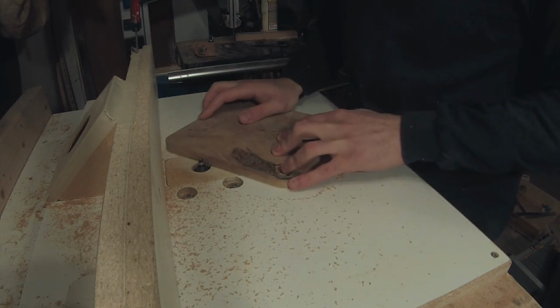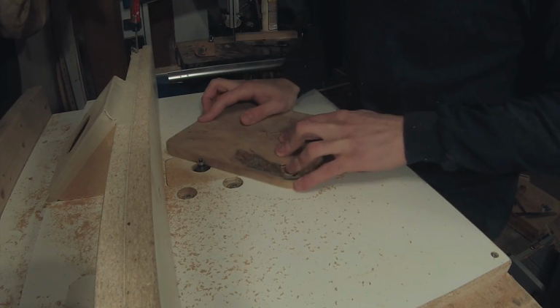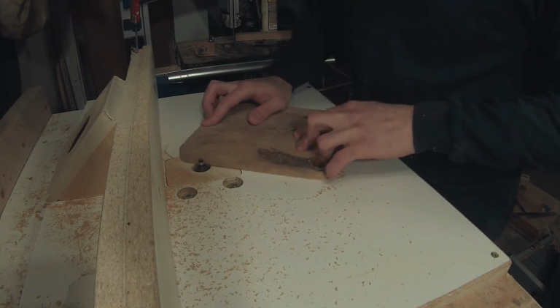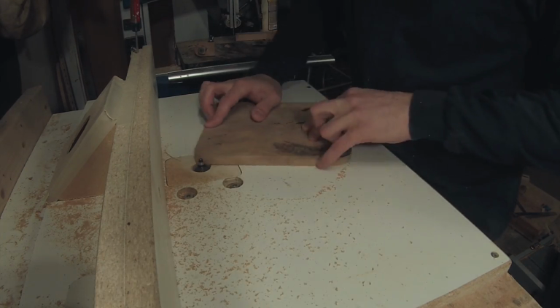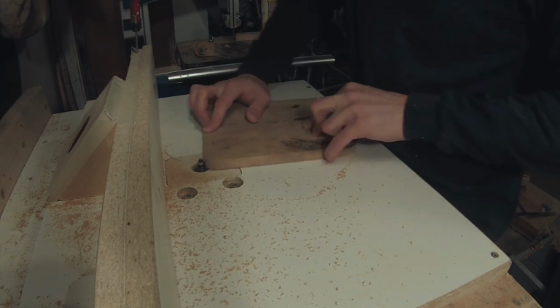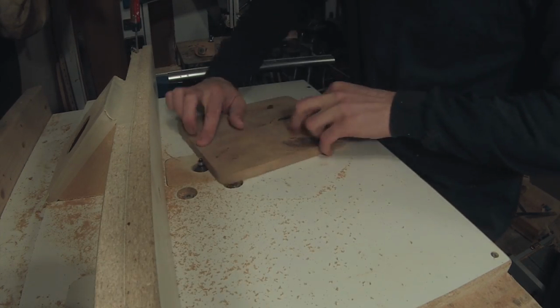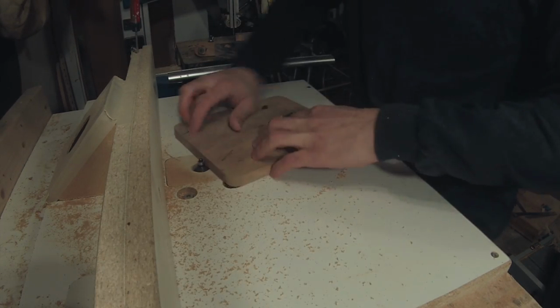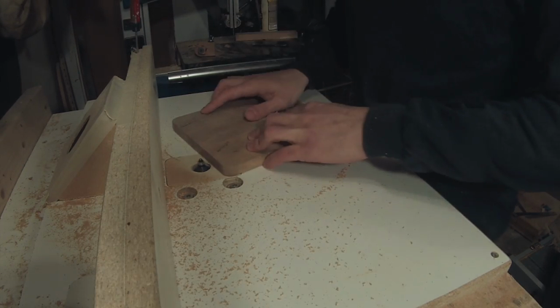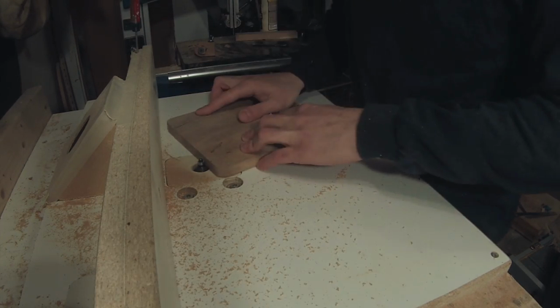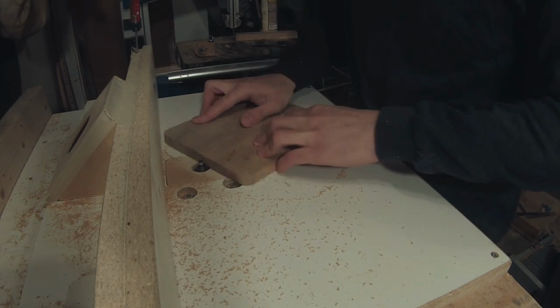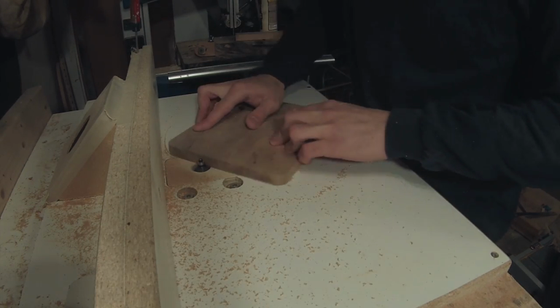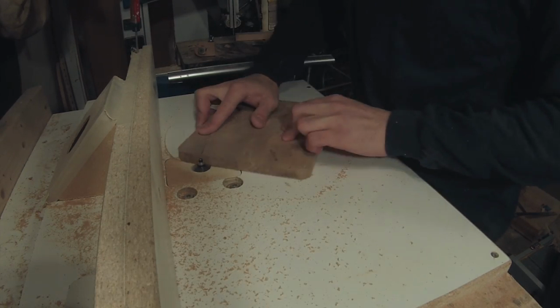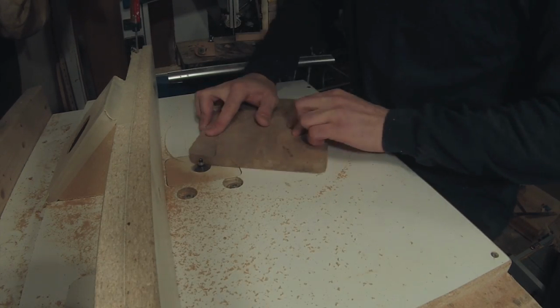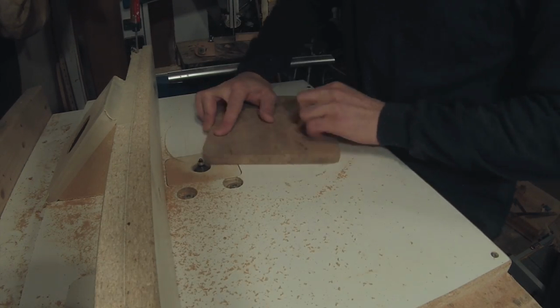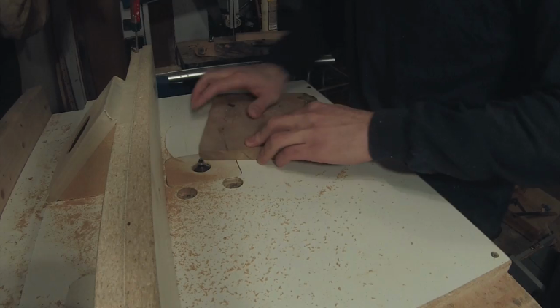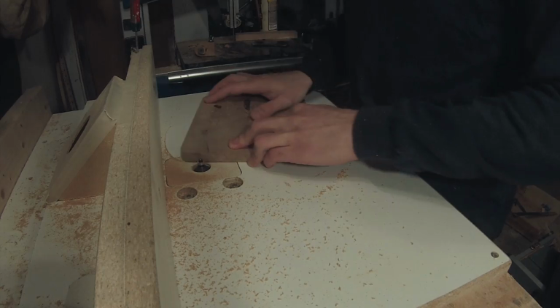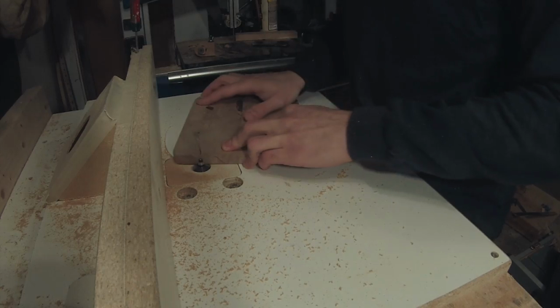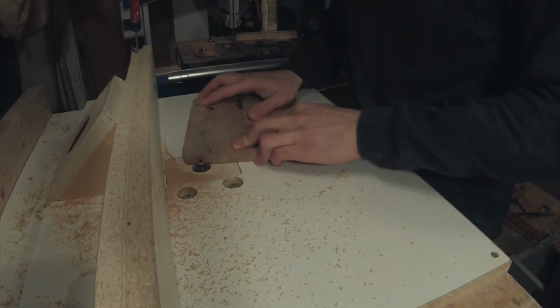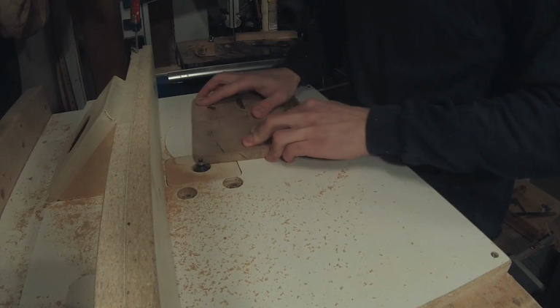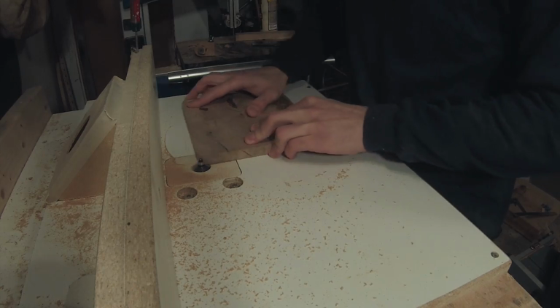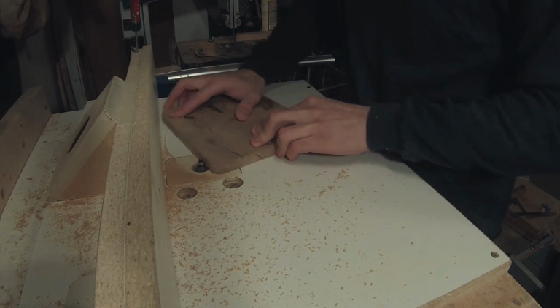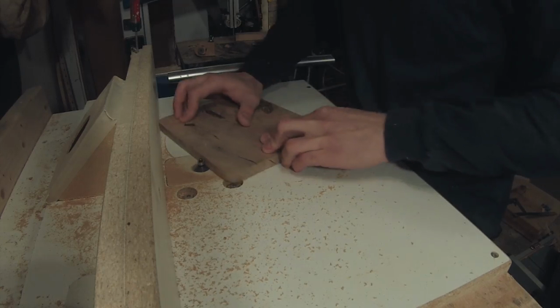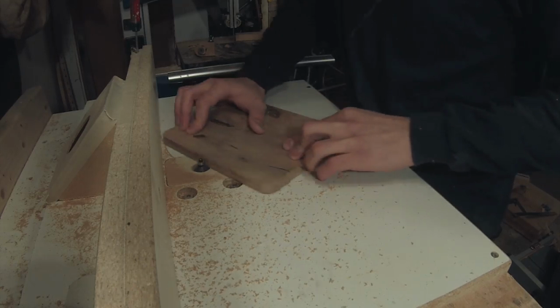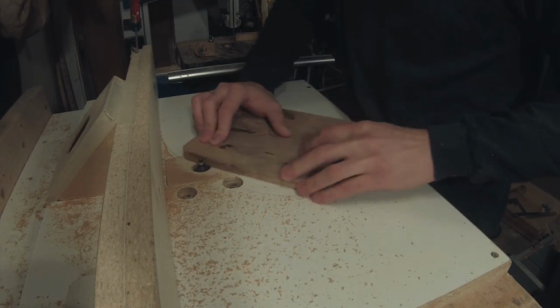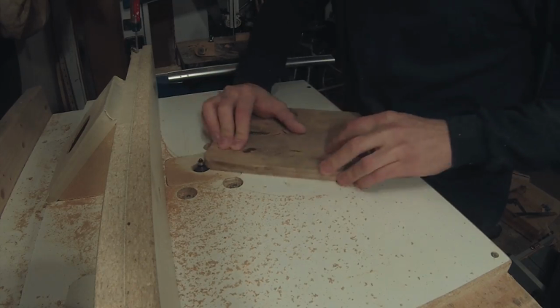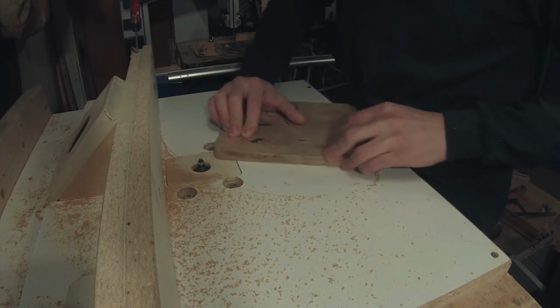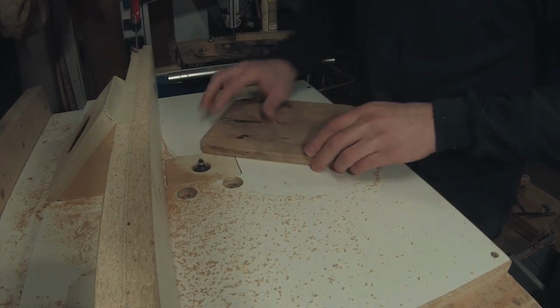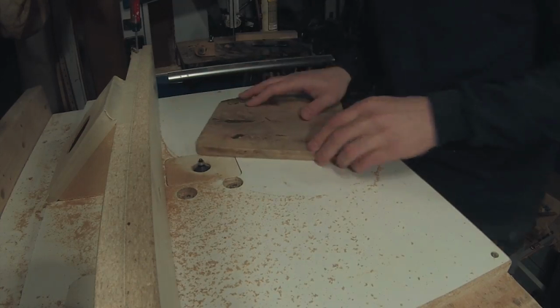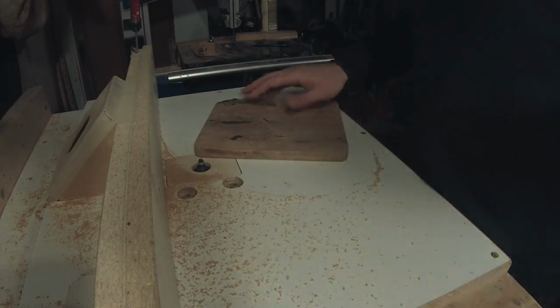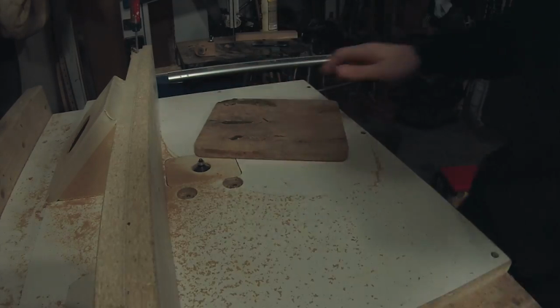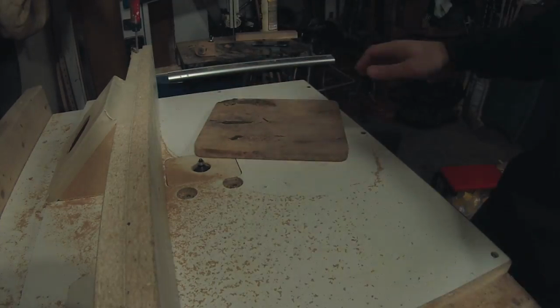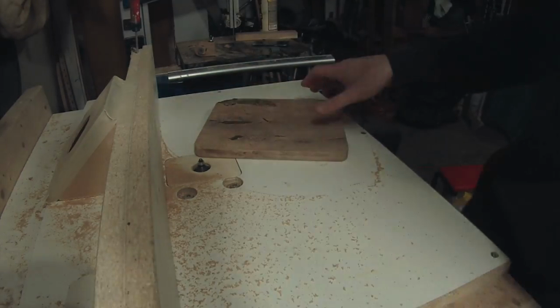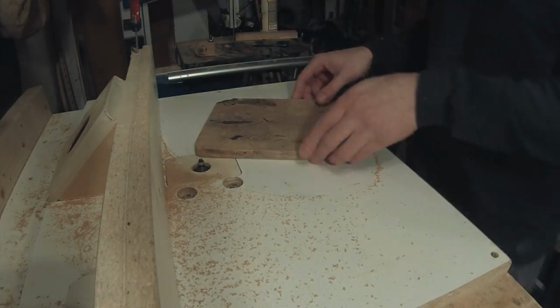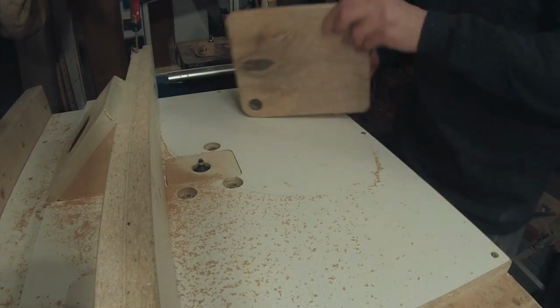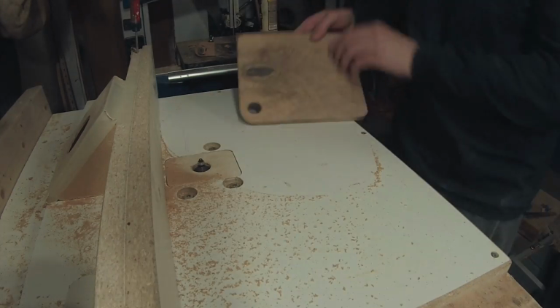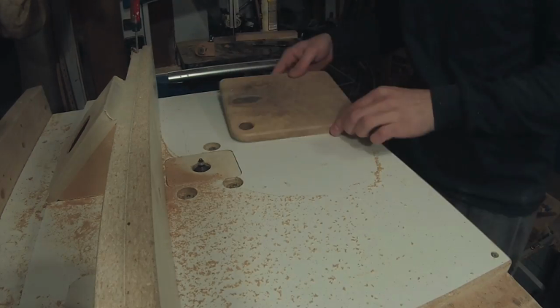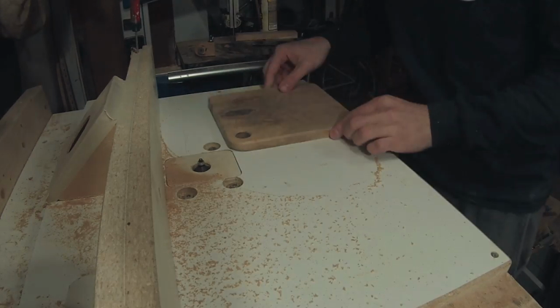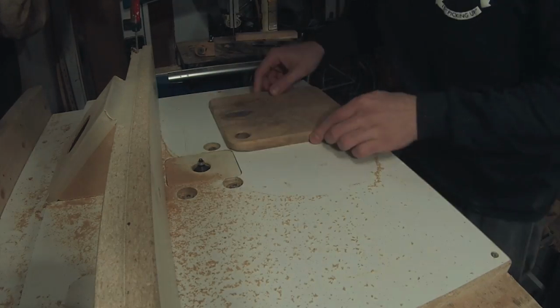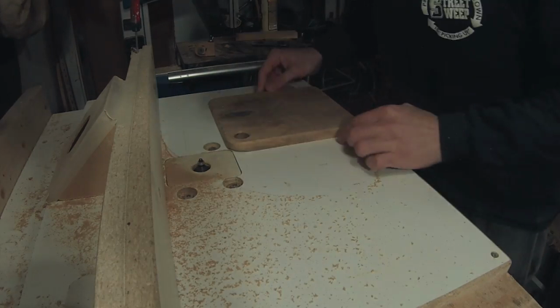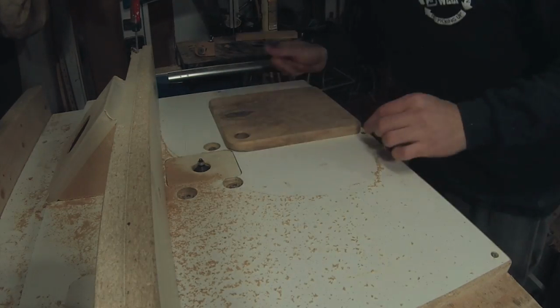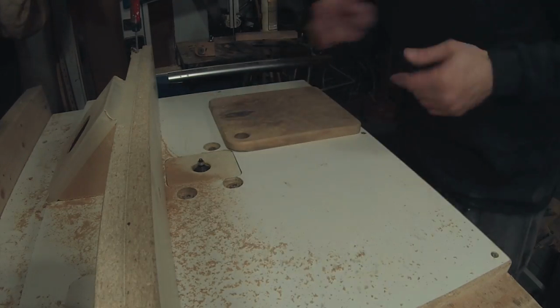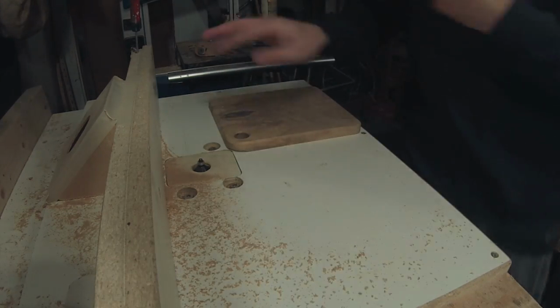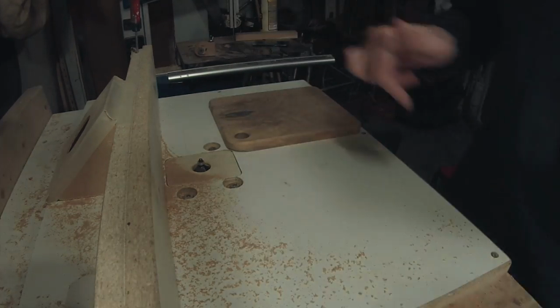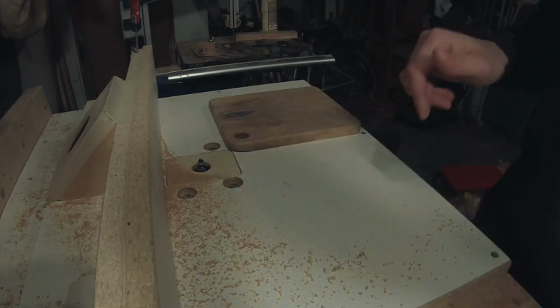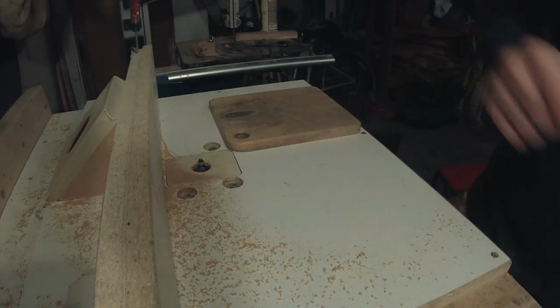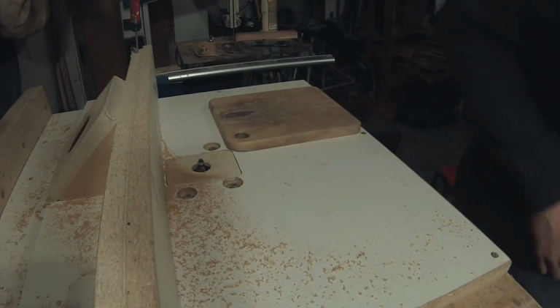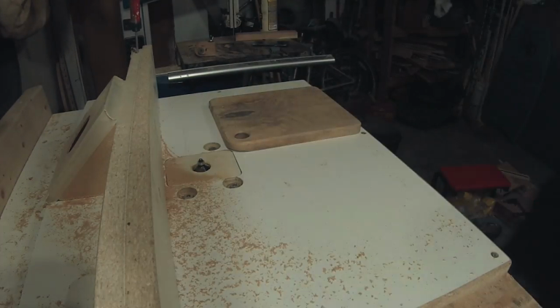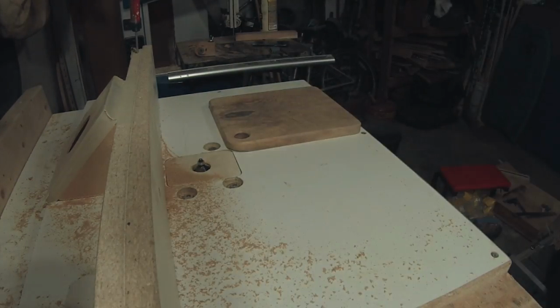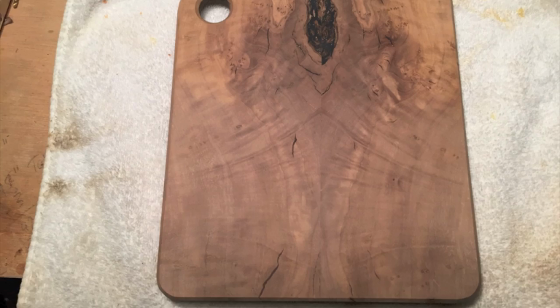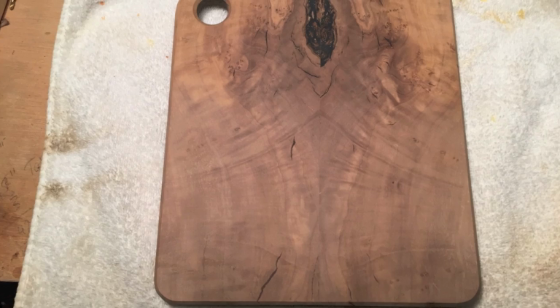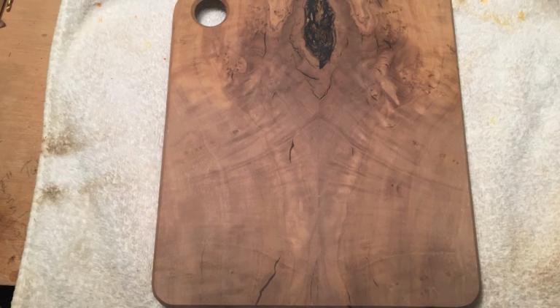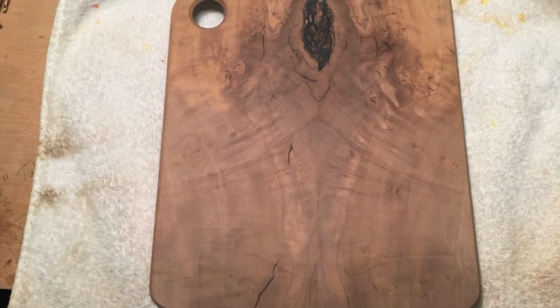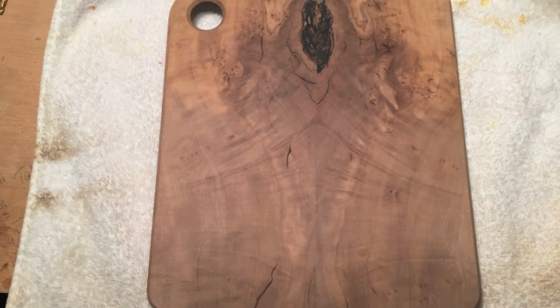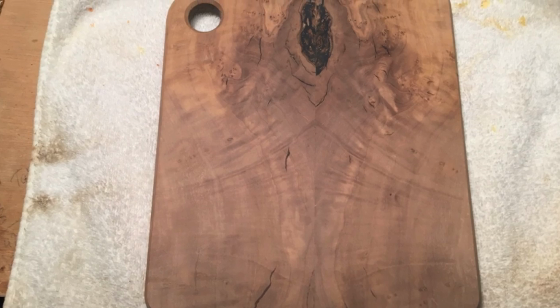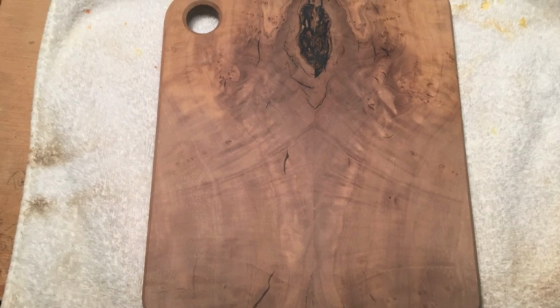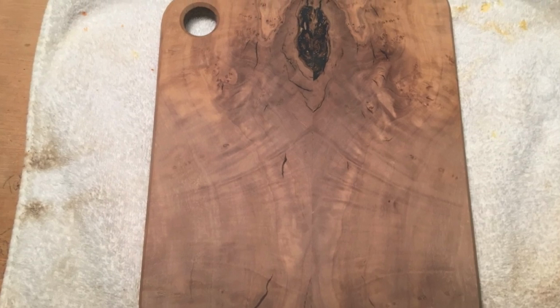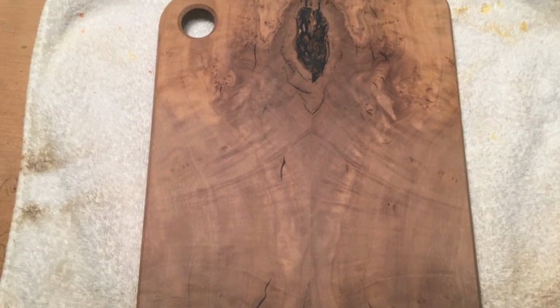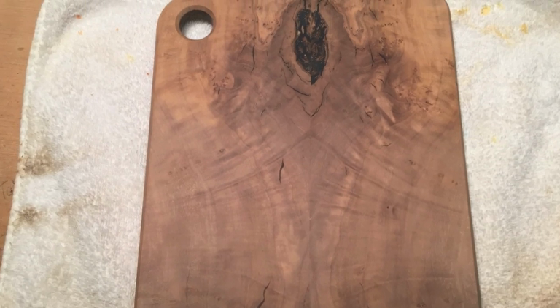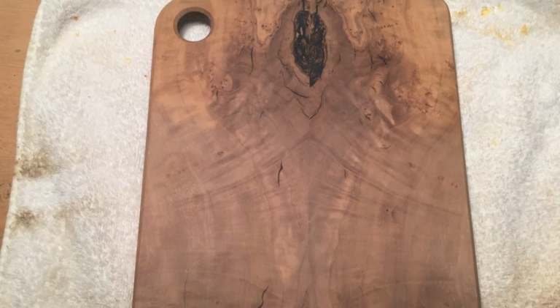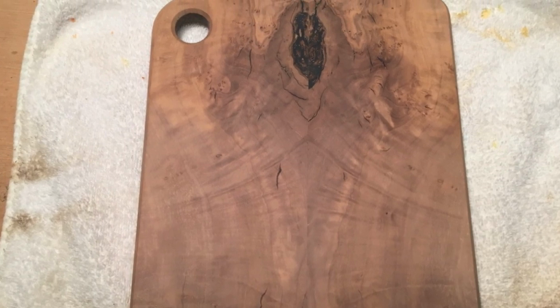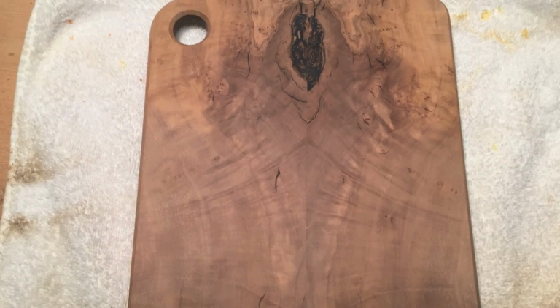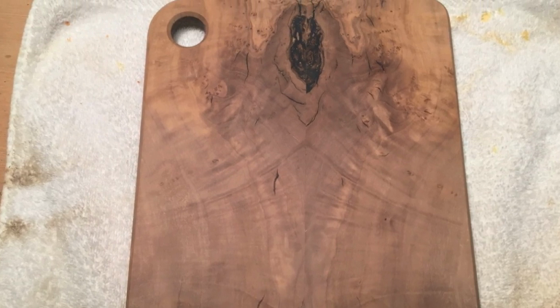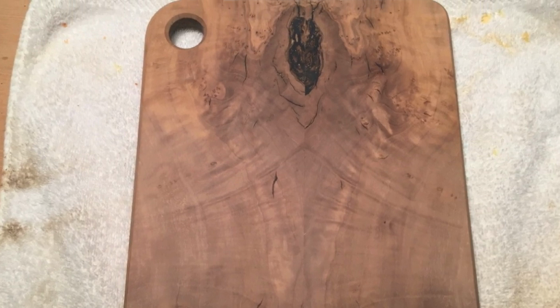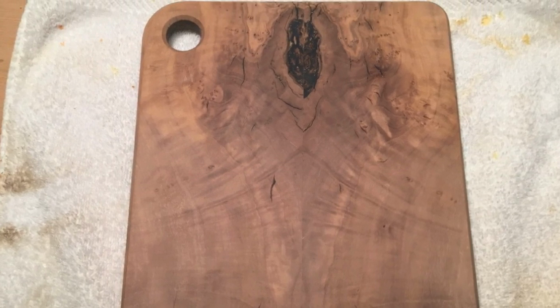The next day I took it to the router and put a chamfer on all the edges. I'm really liking how it's starting to look so far.